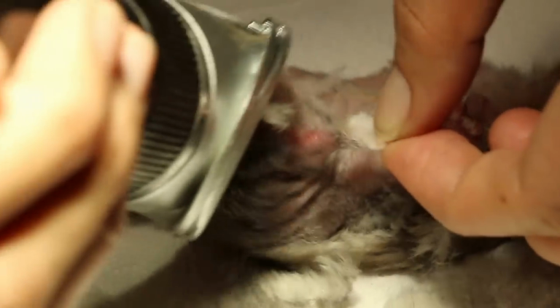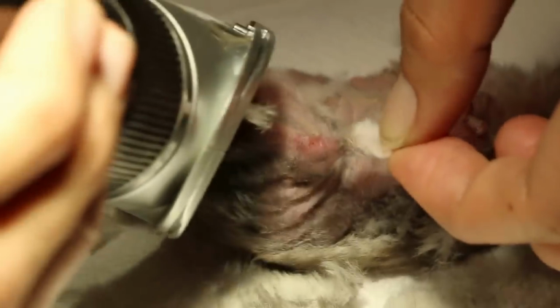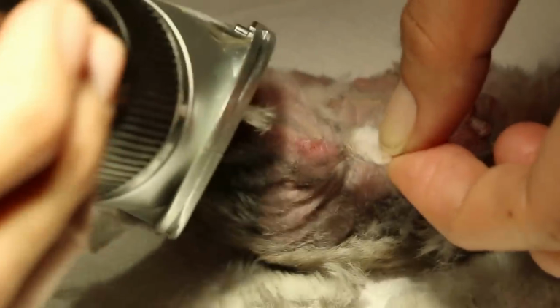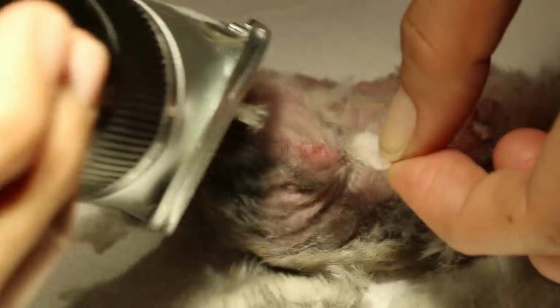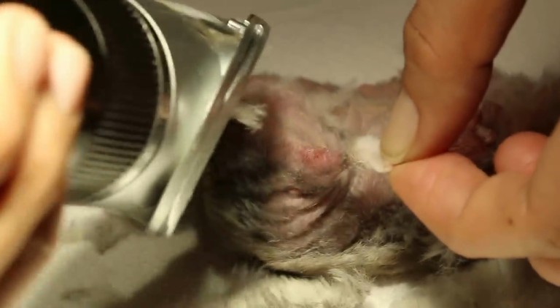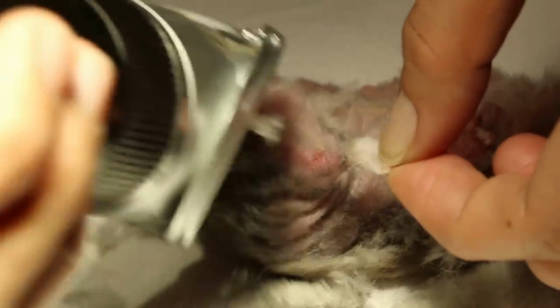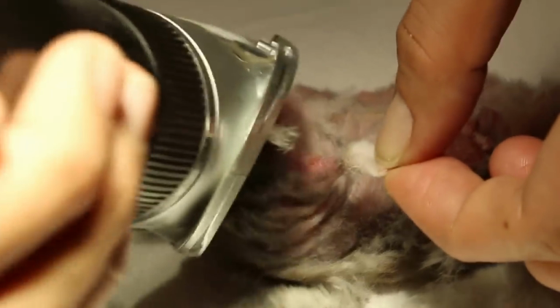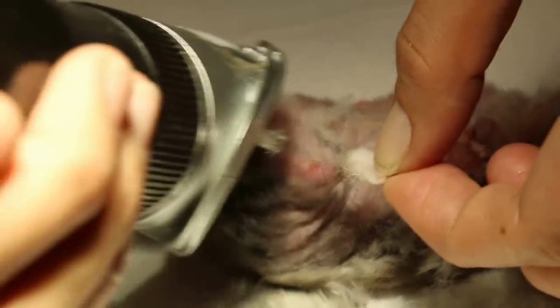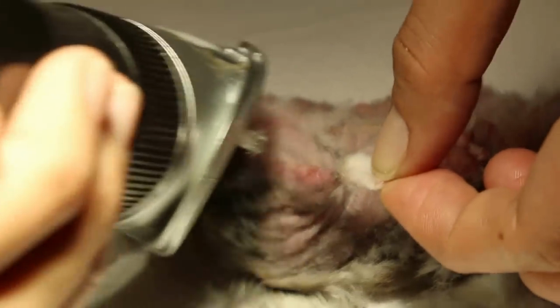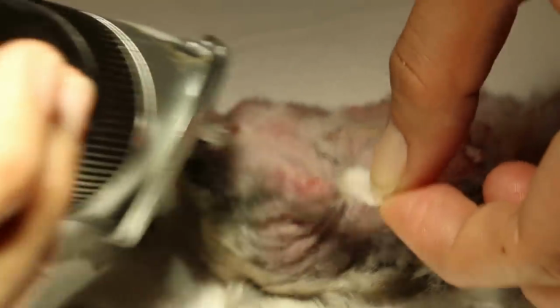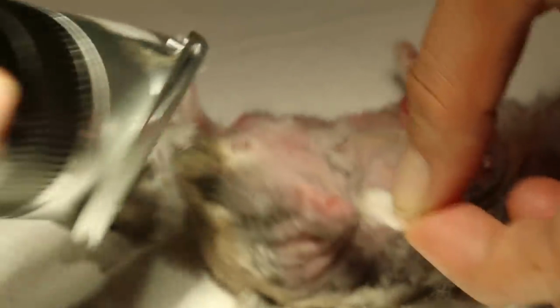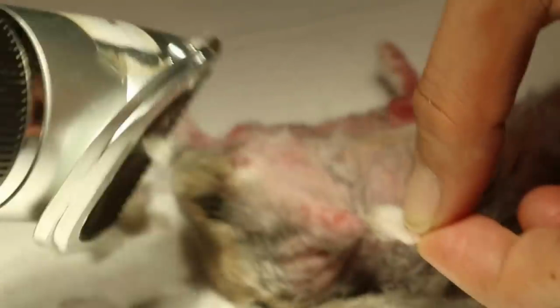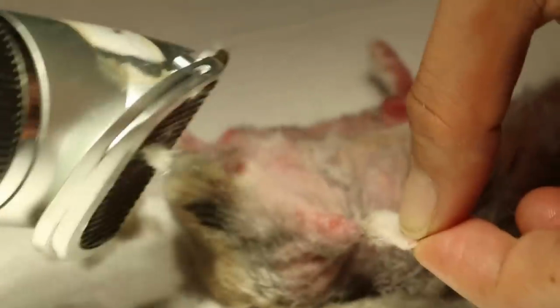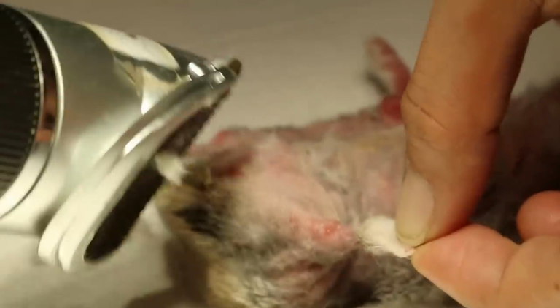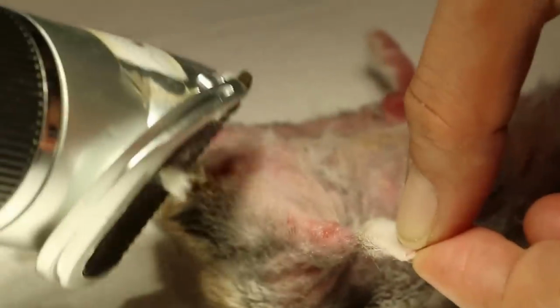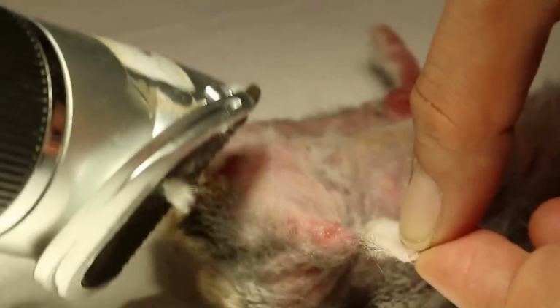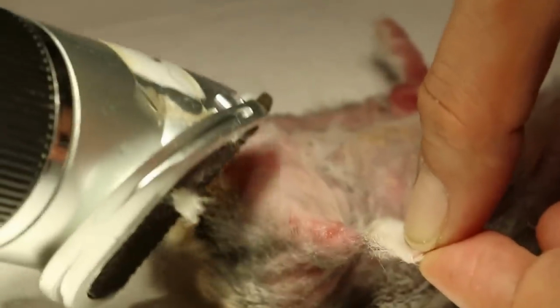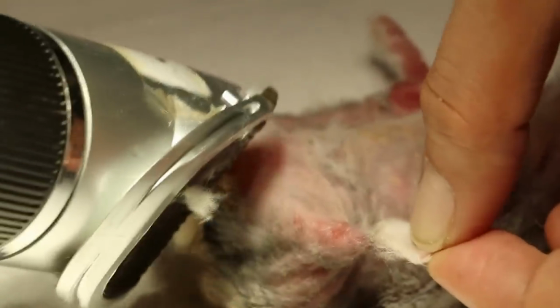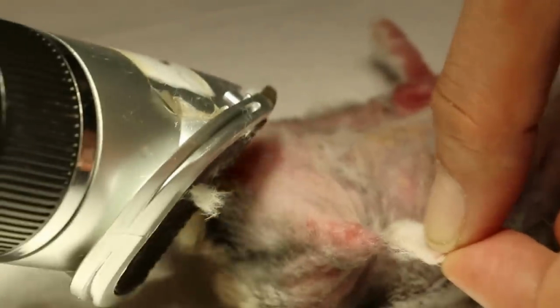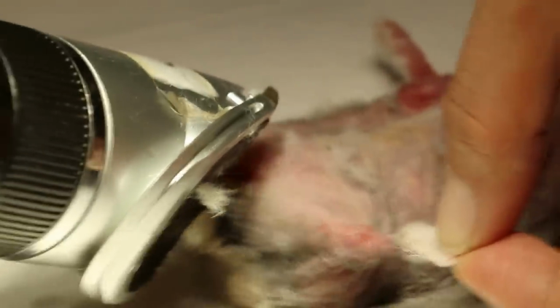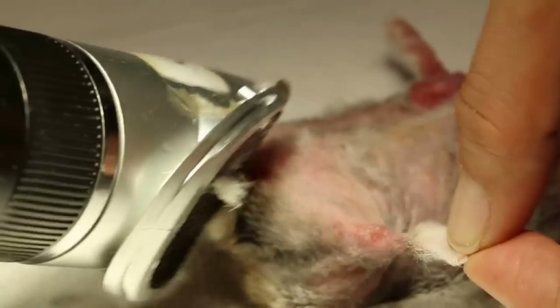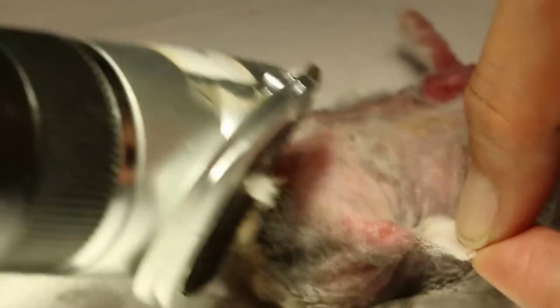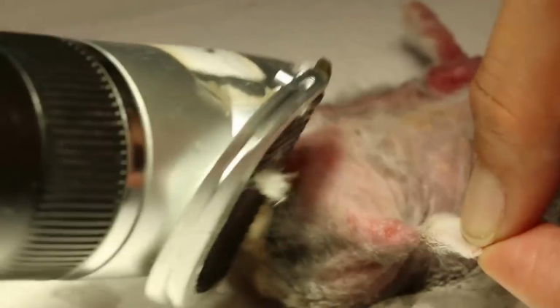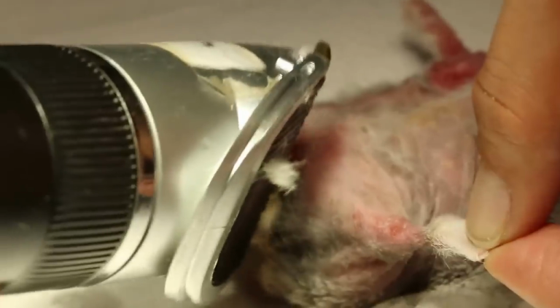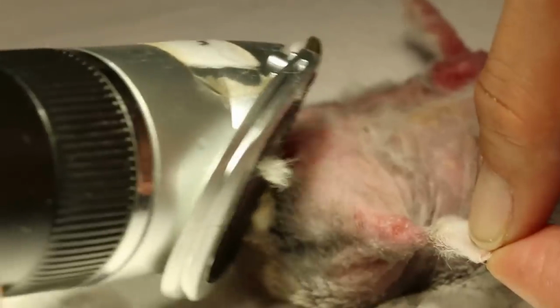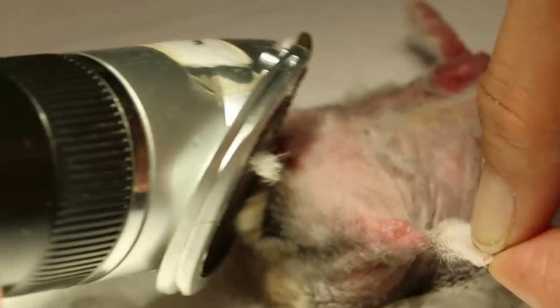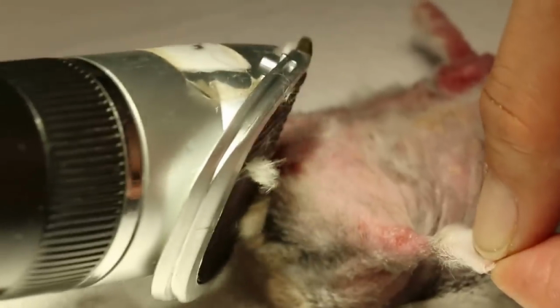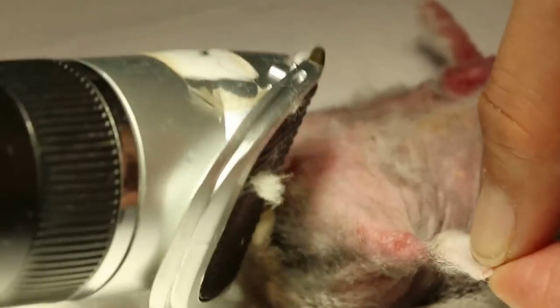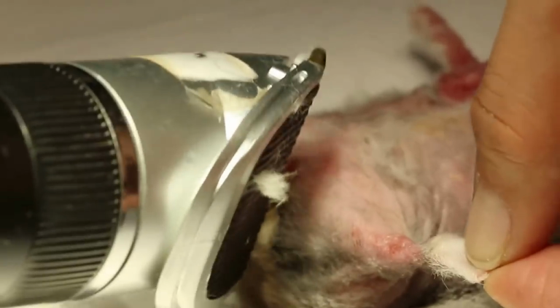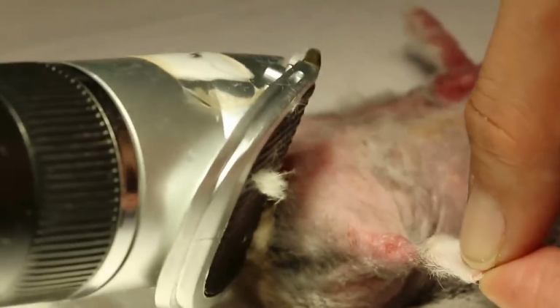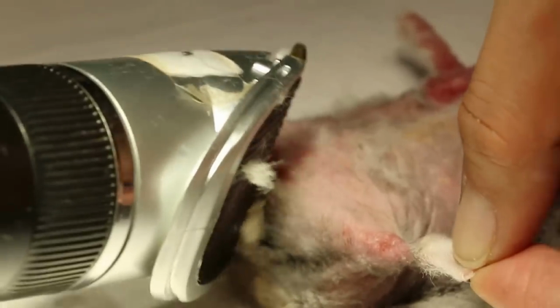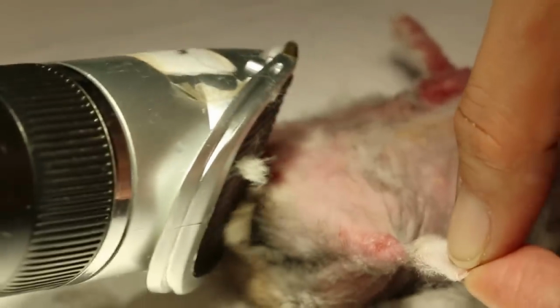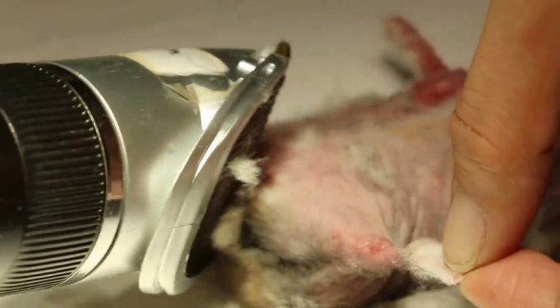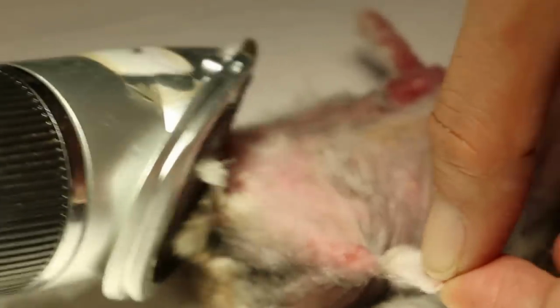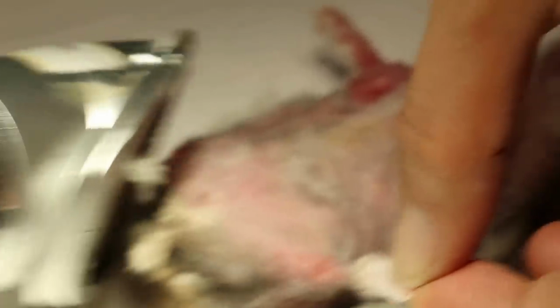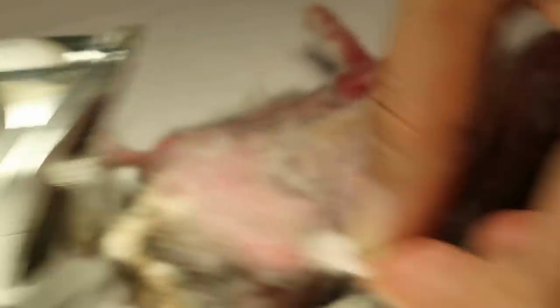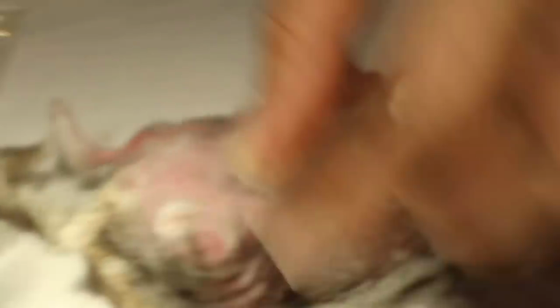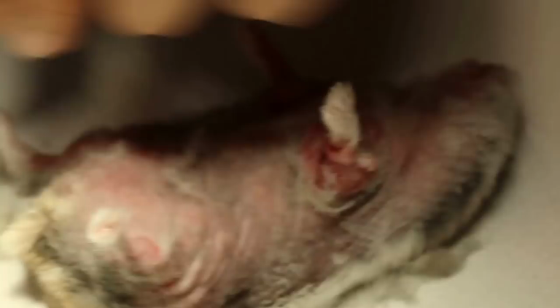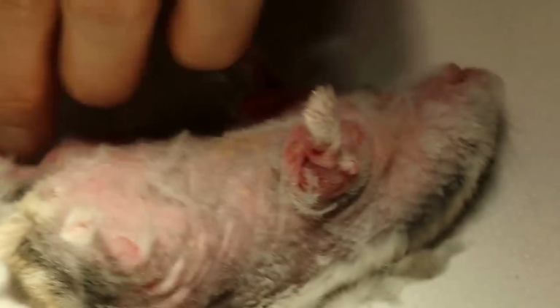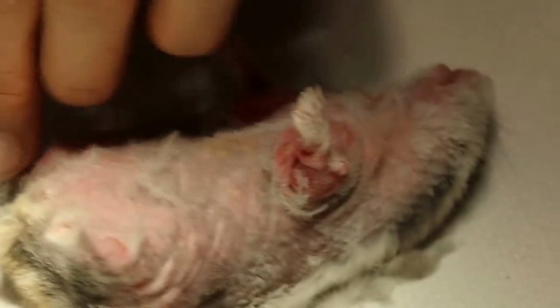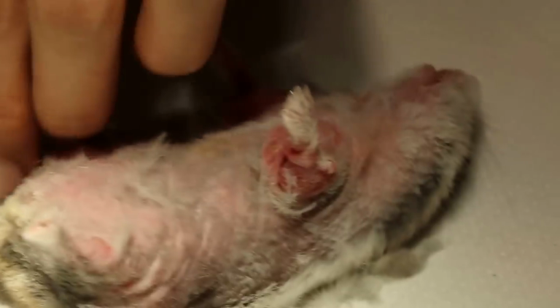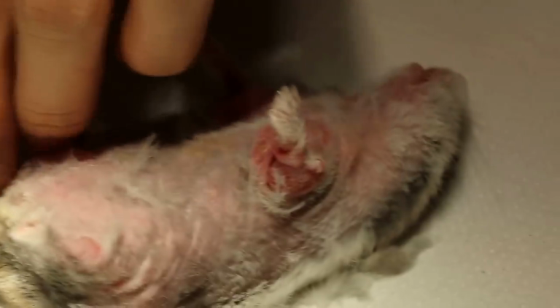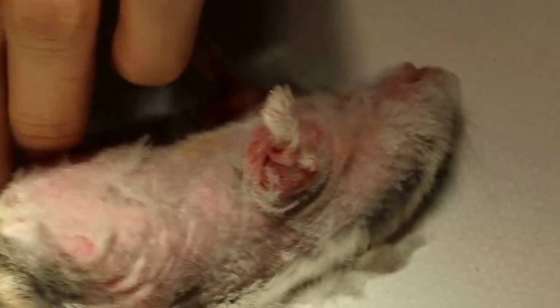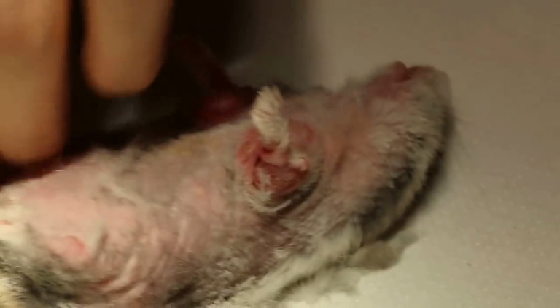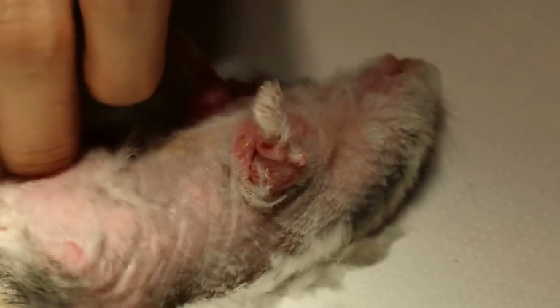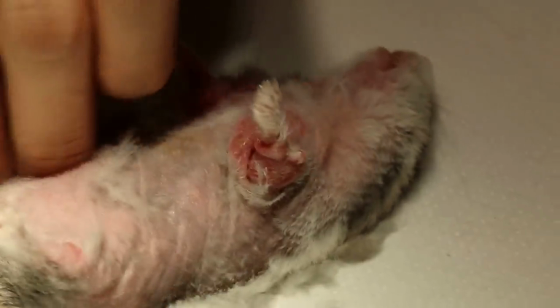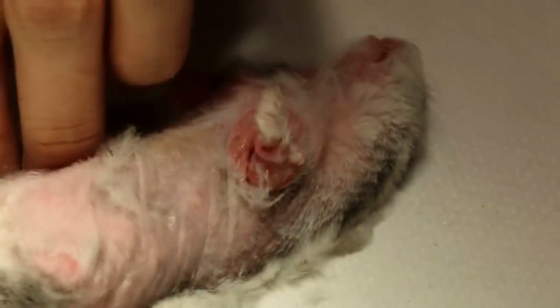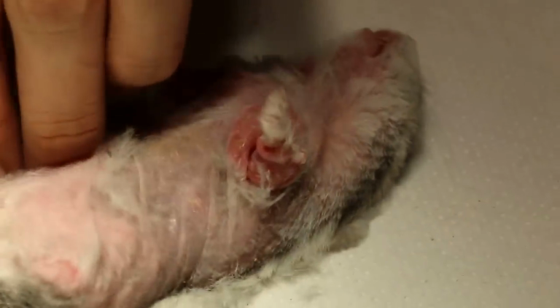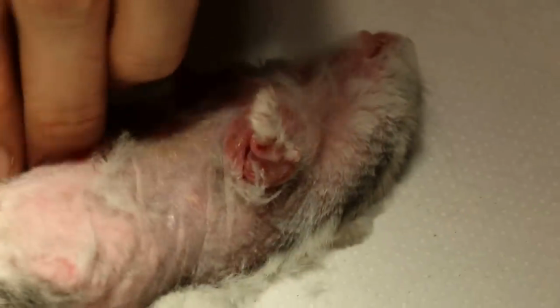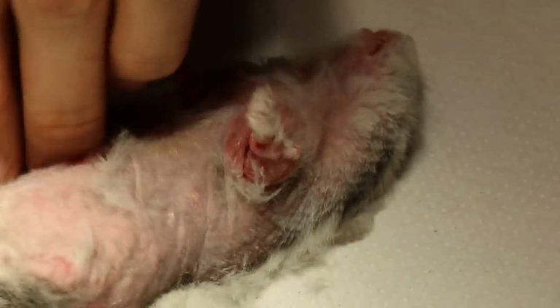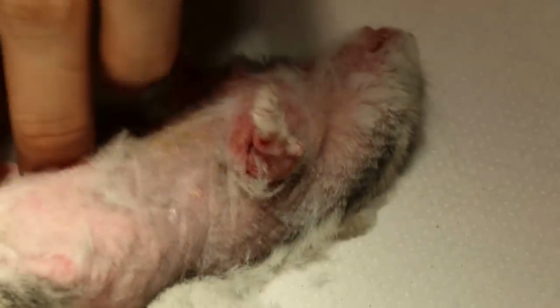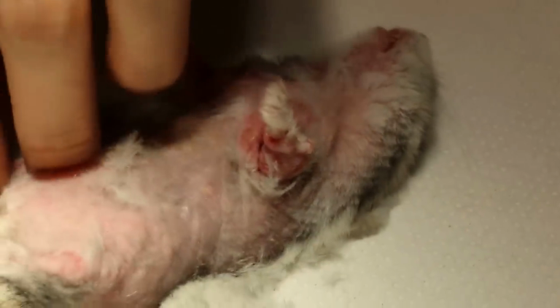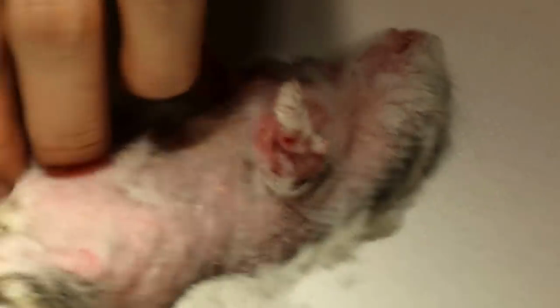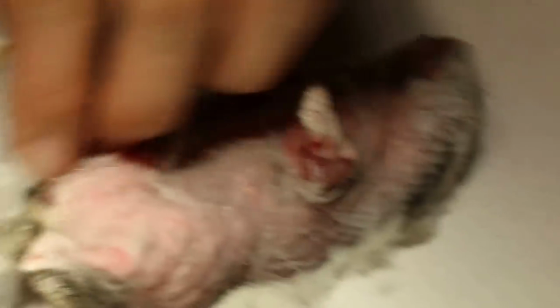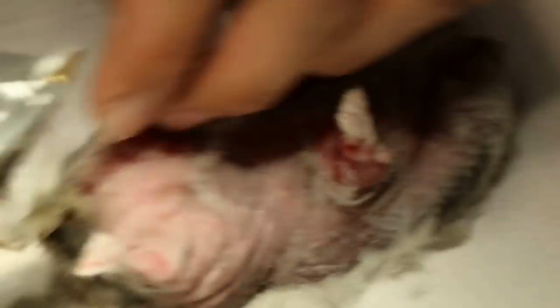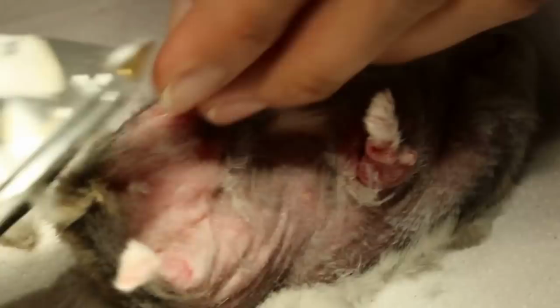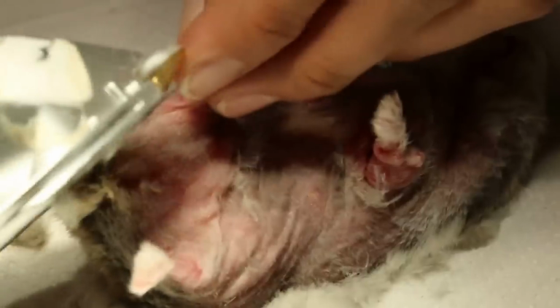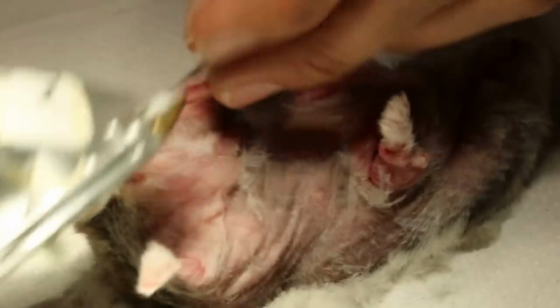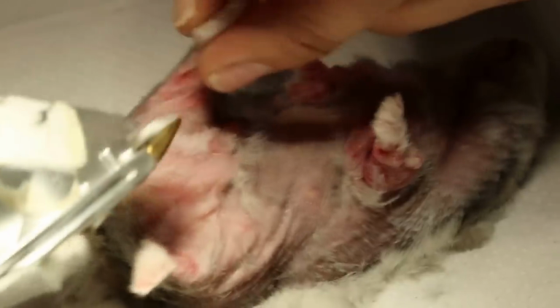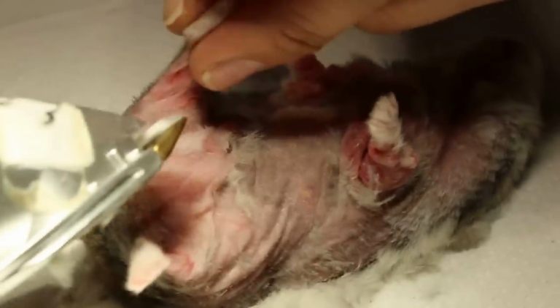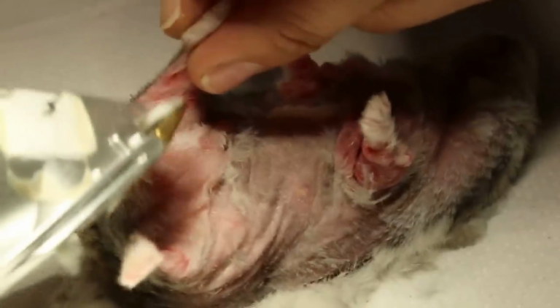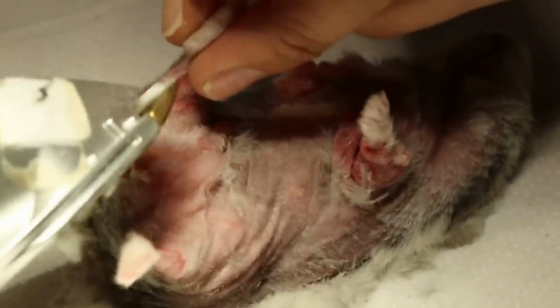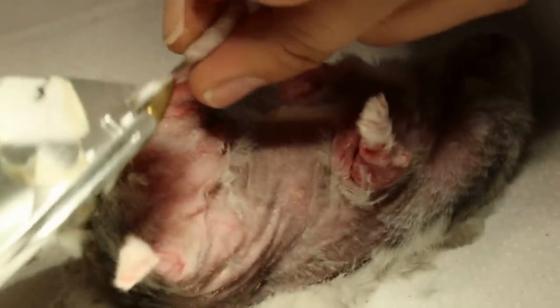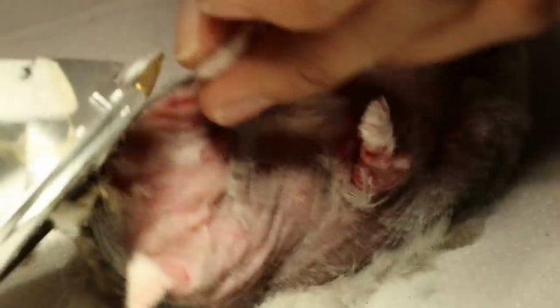Then you continue with his back legs — you can see there. And bacteria will come in, and maybe some fungus as well.